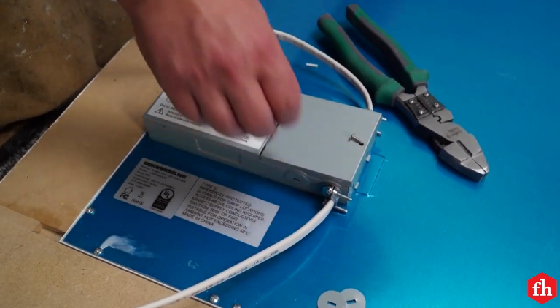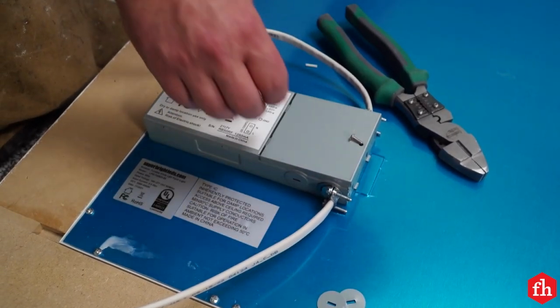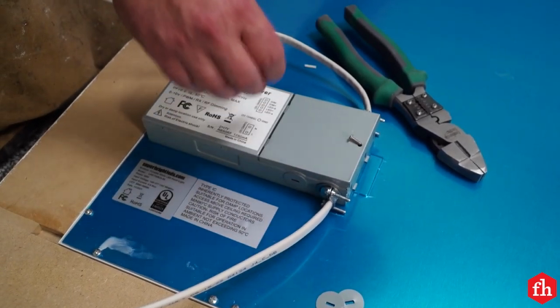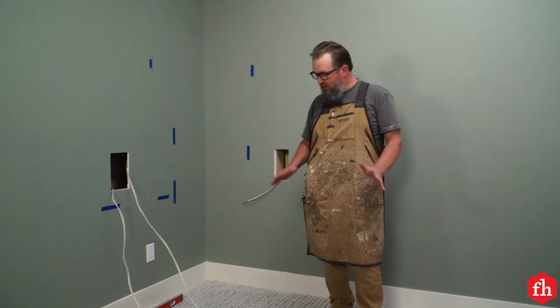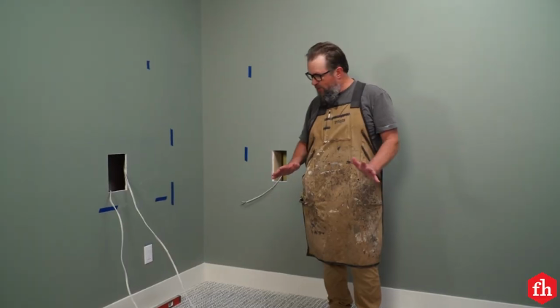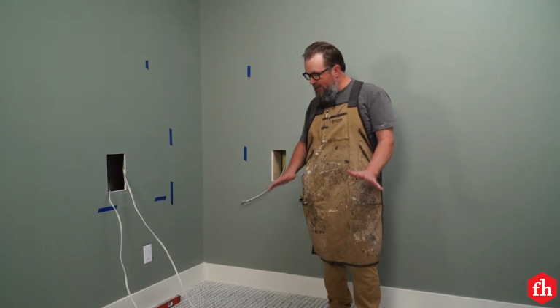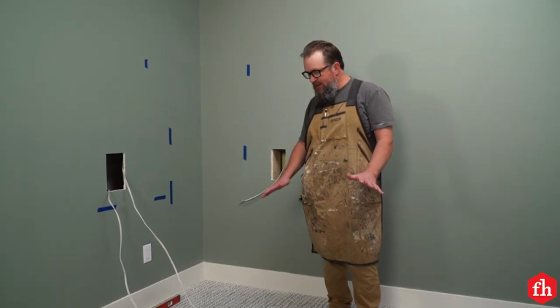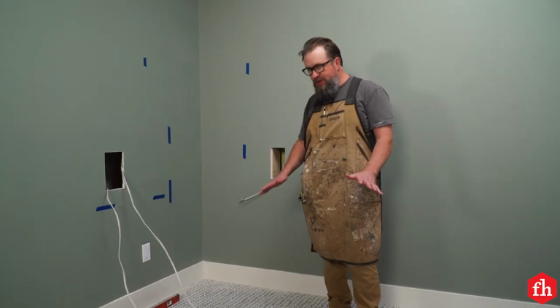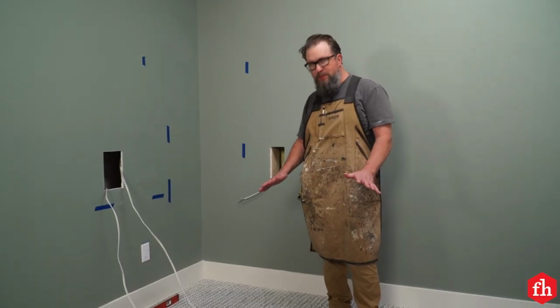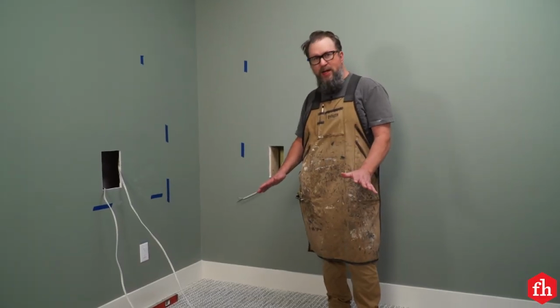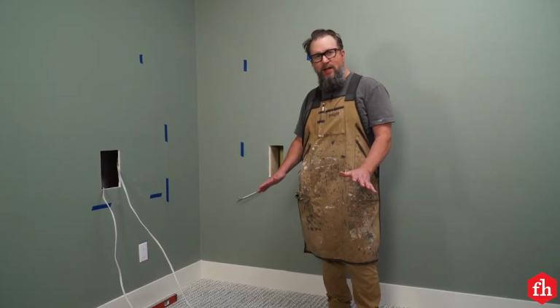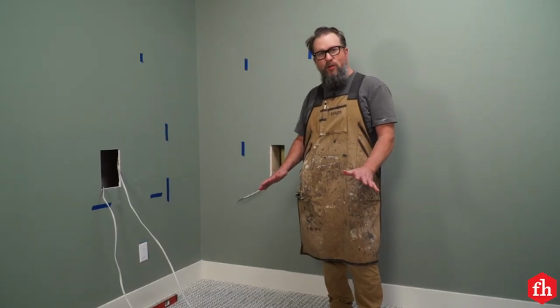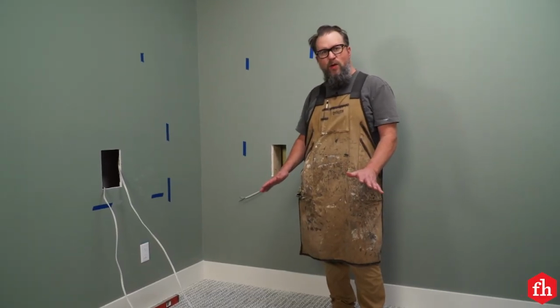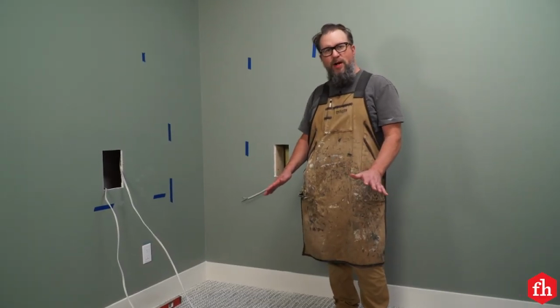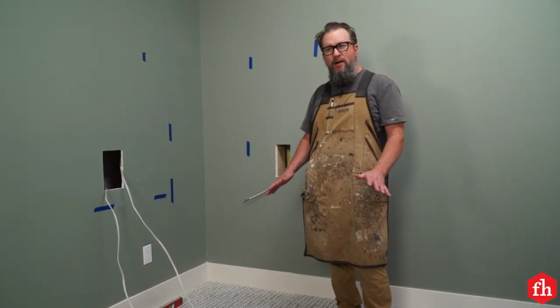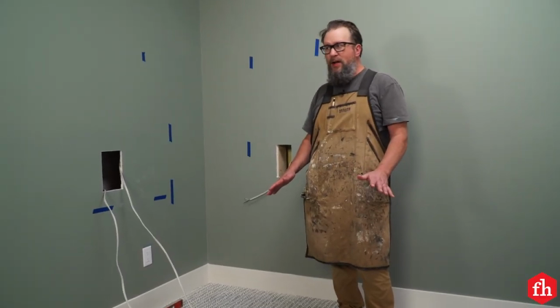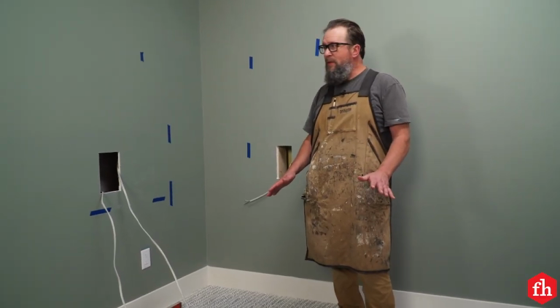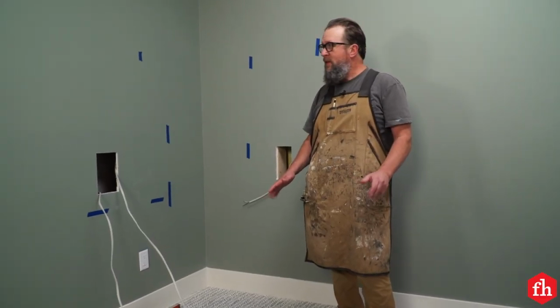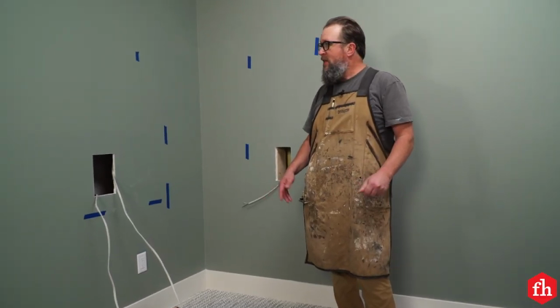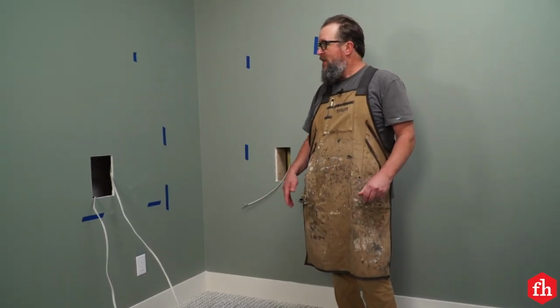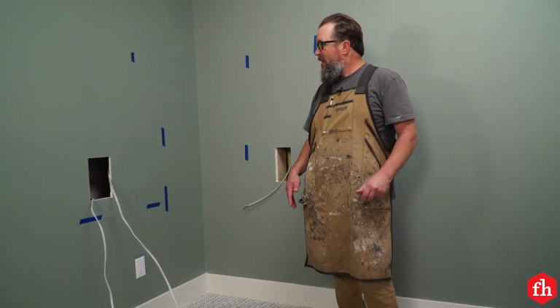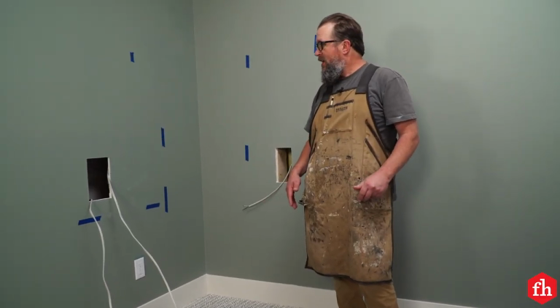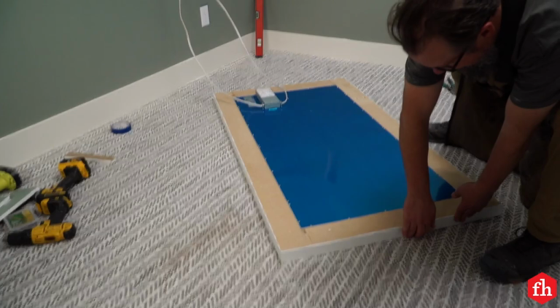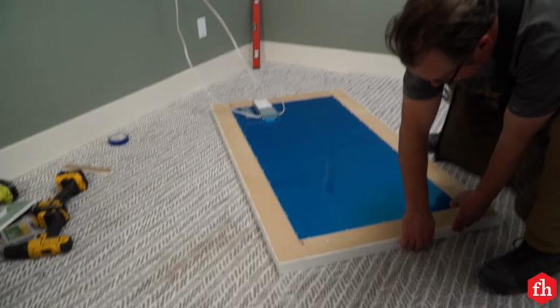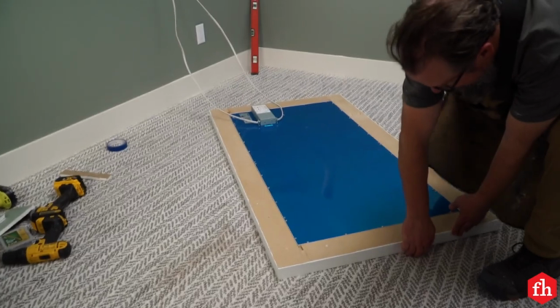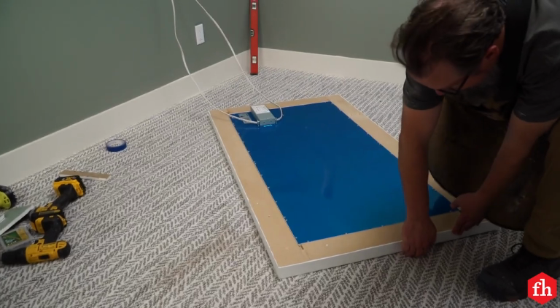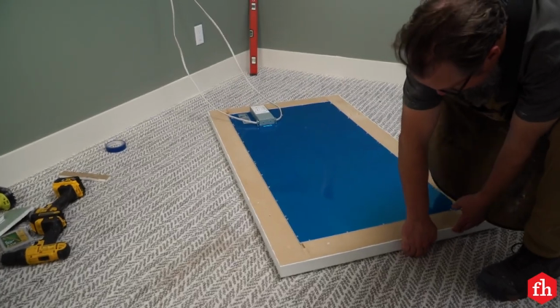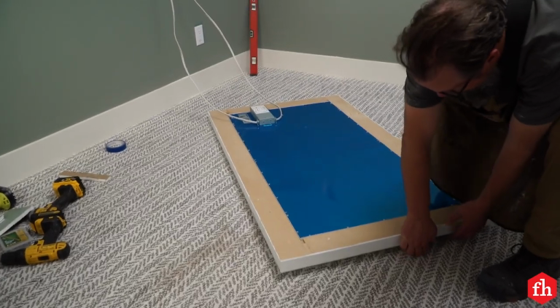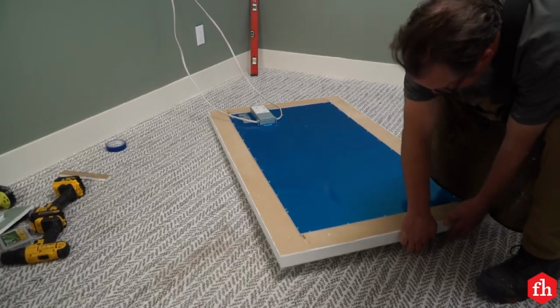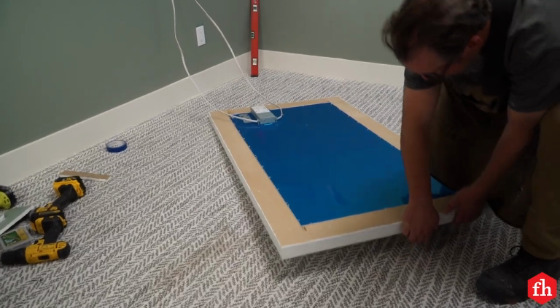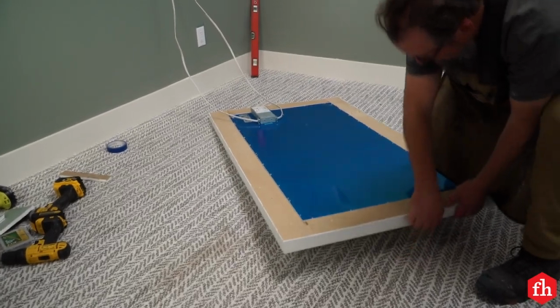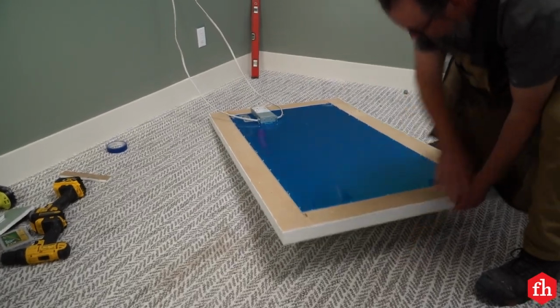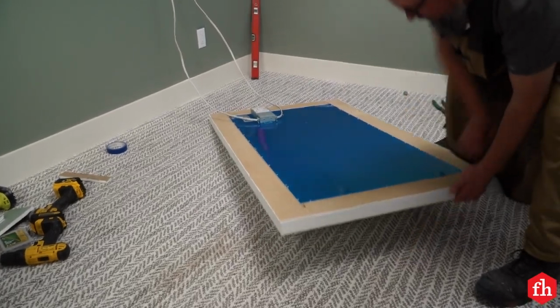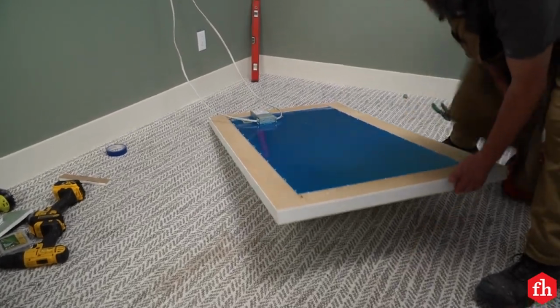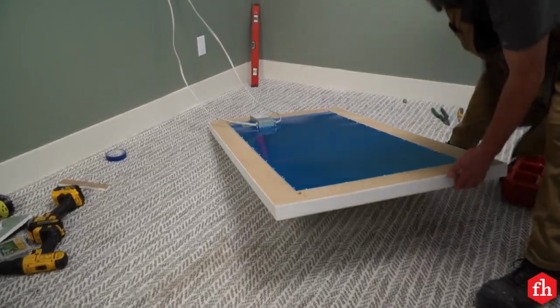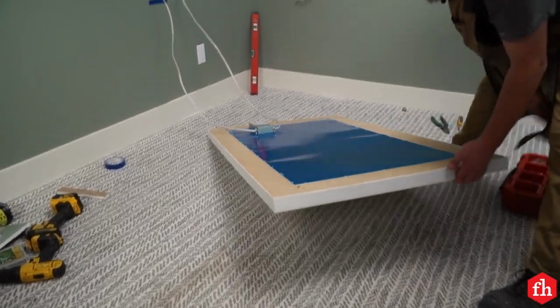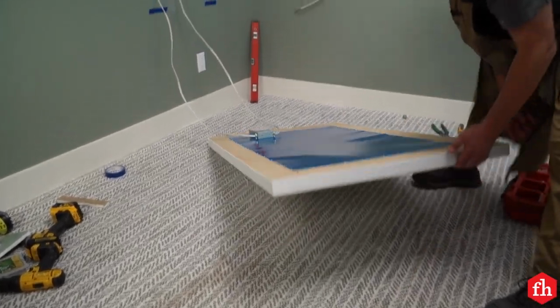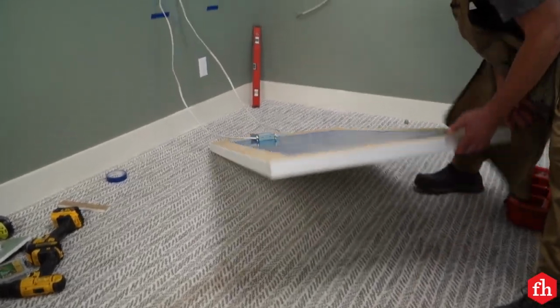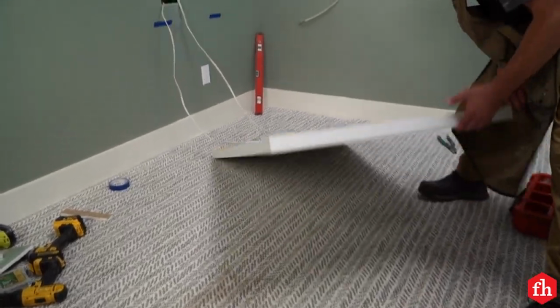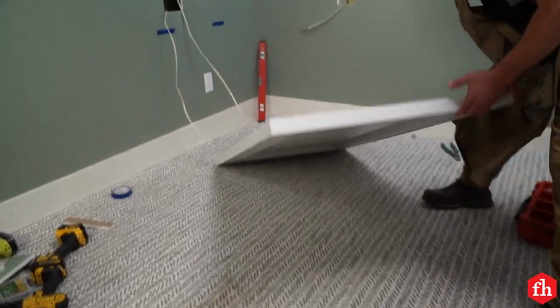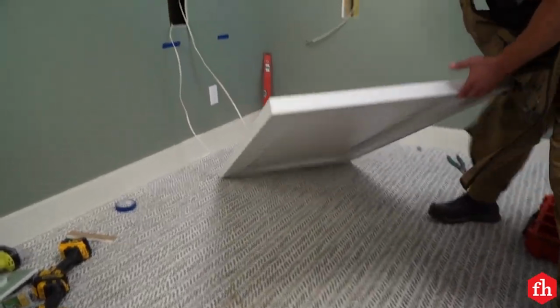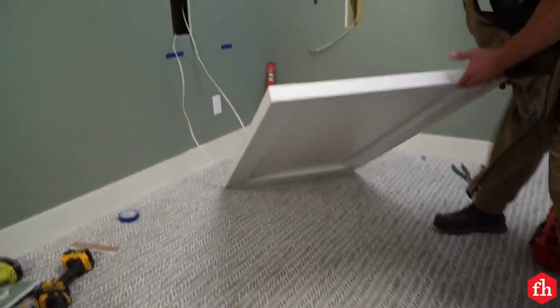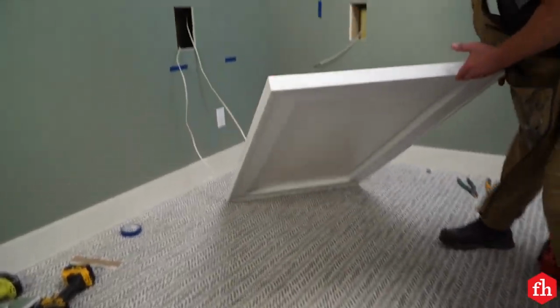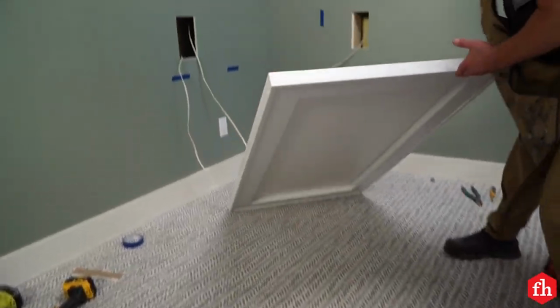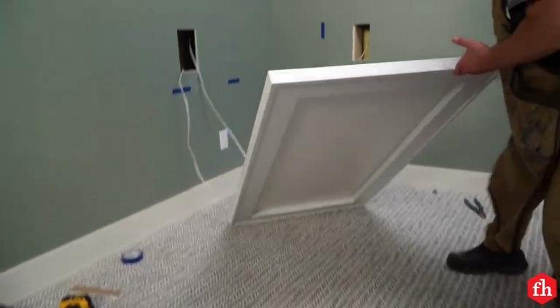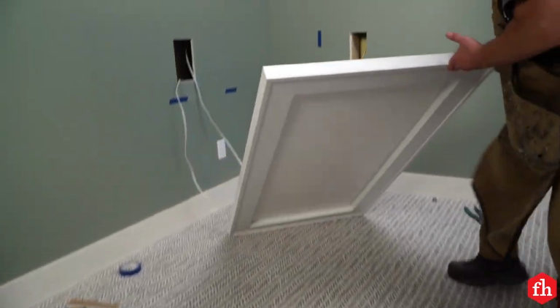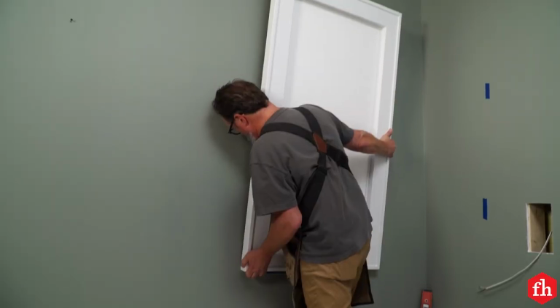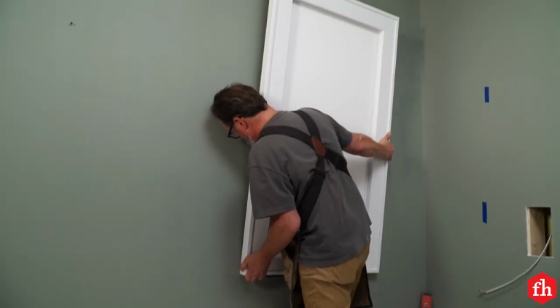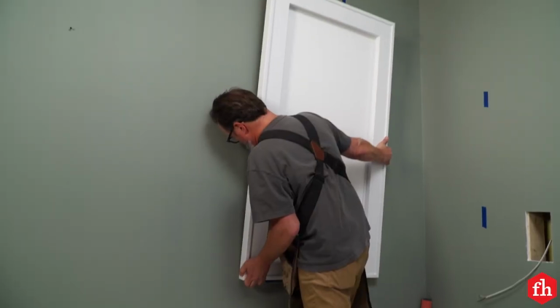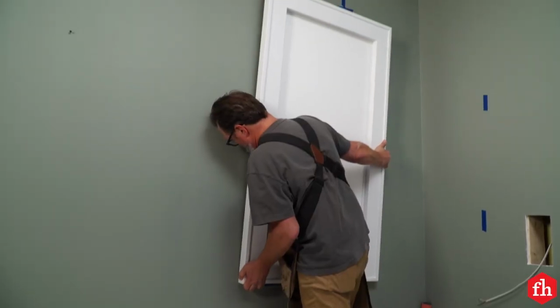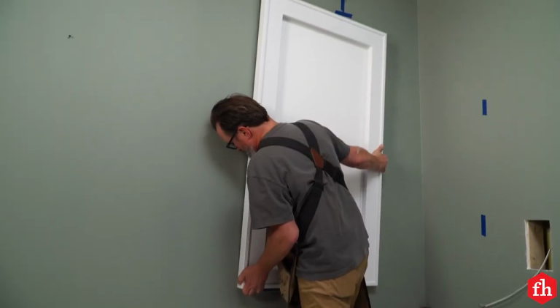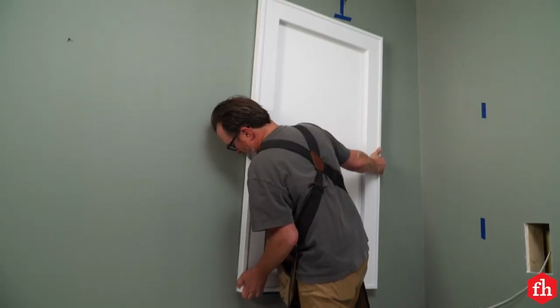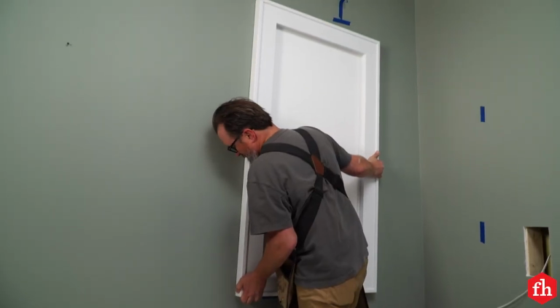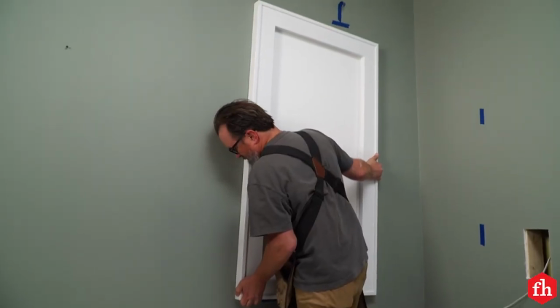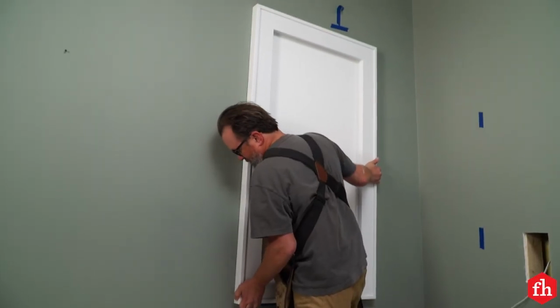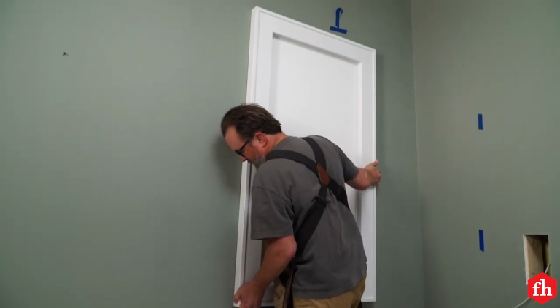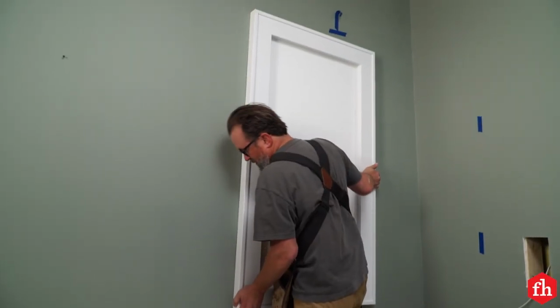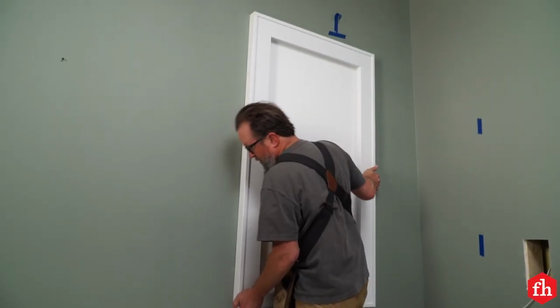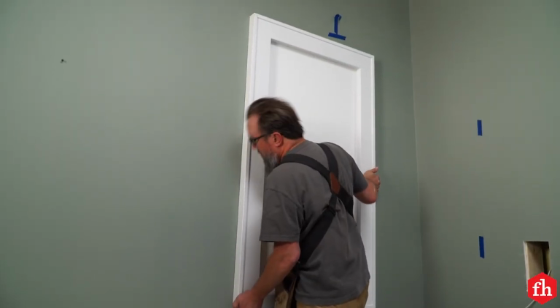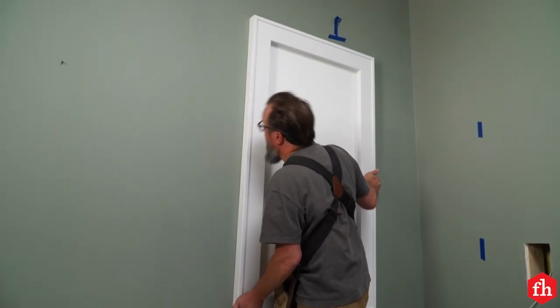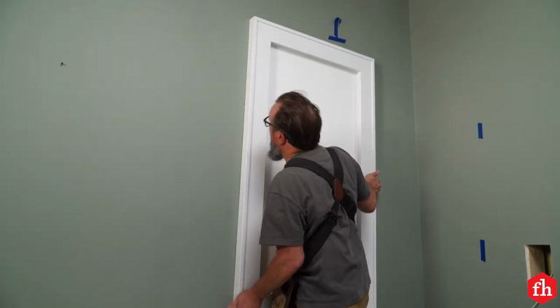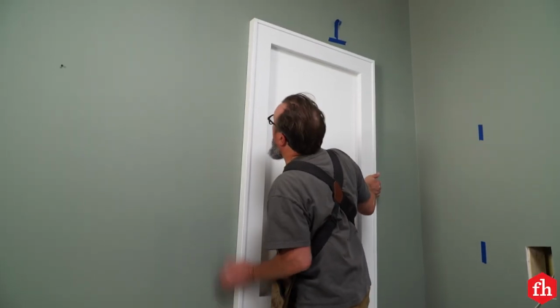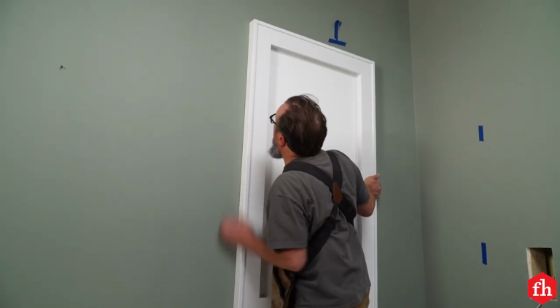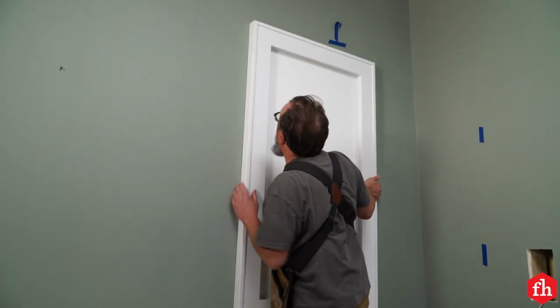We got this panel wired up. Now I'm going to lift it up into position and fasten it to the studs with some trim head screws.